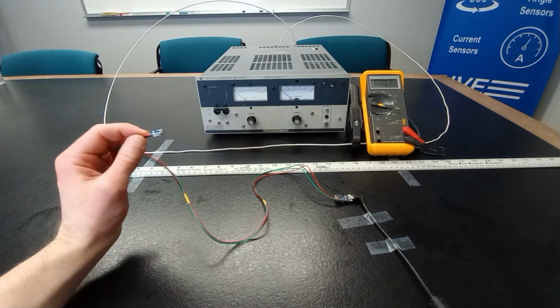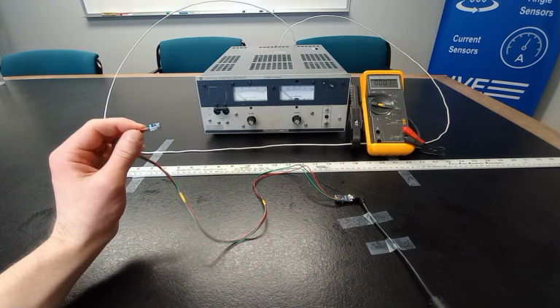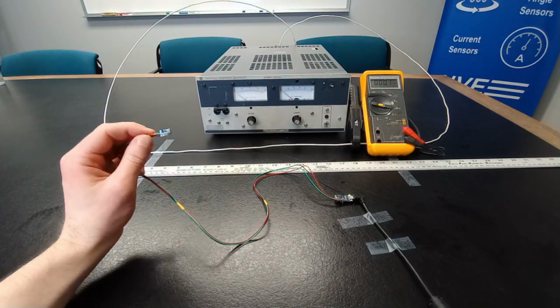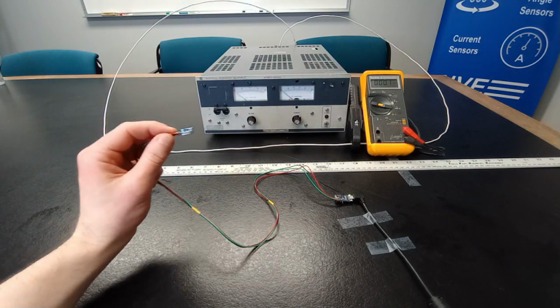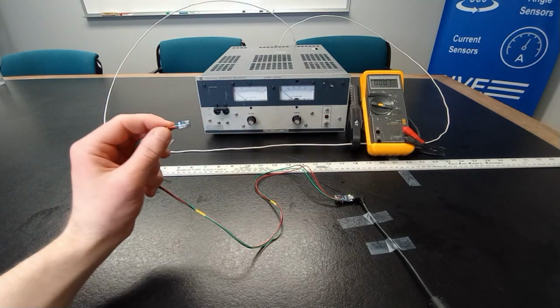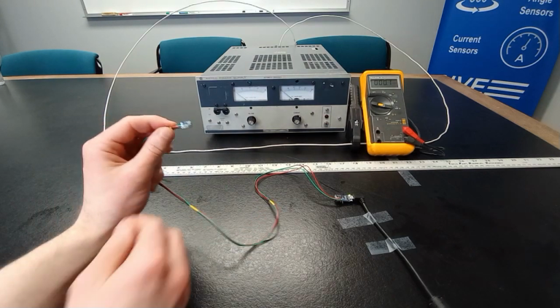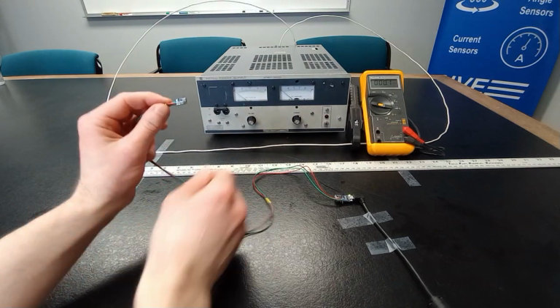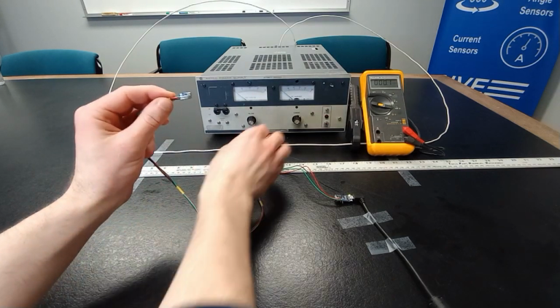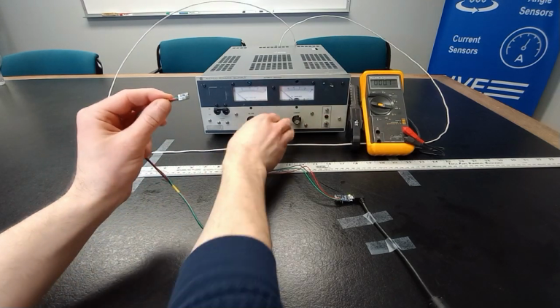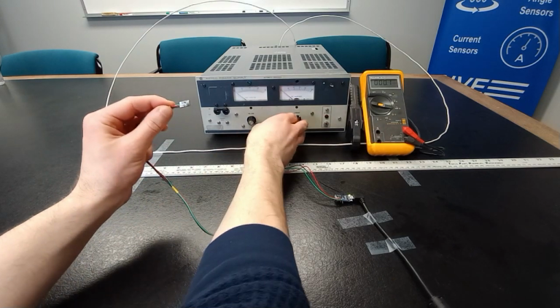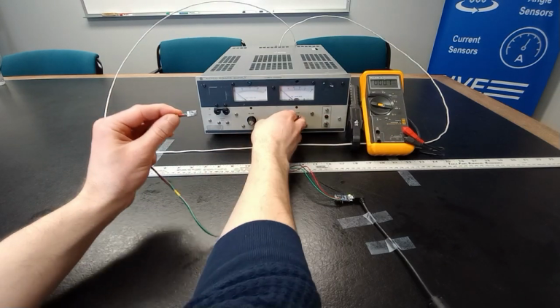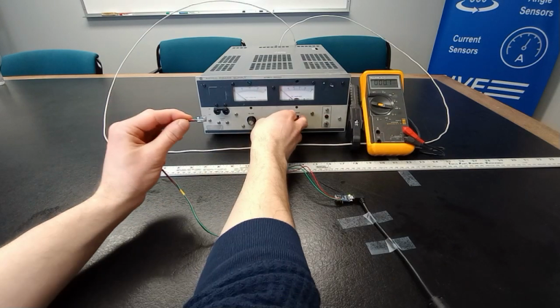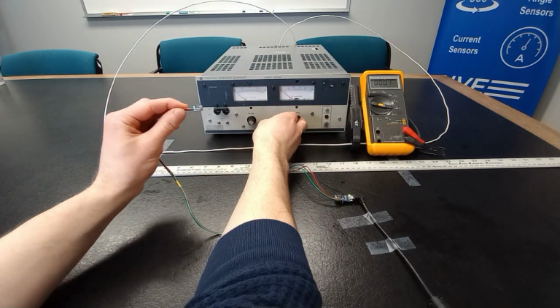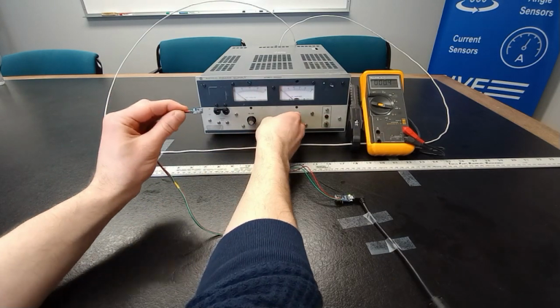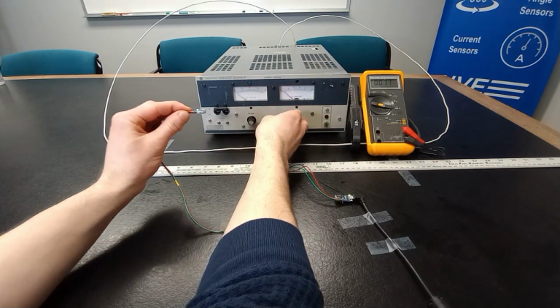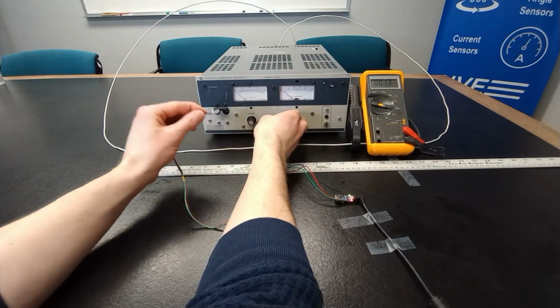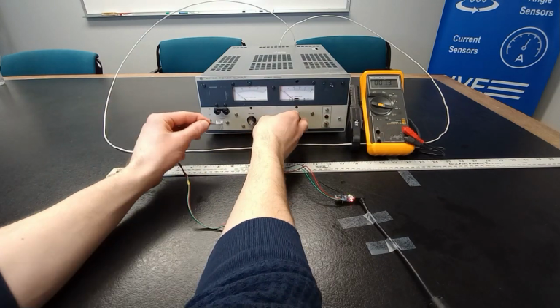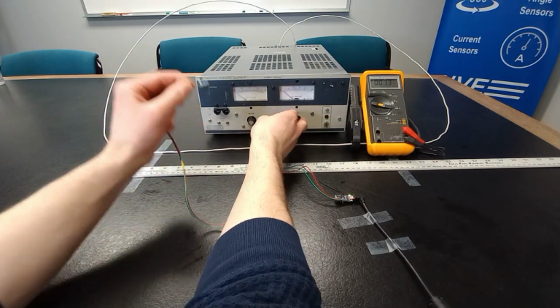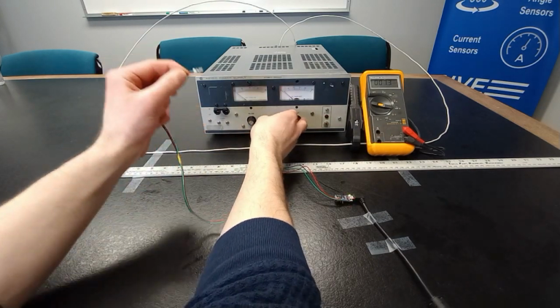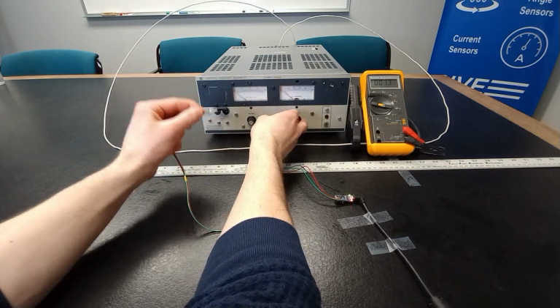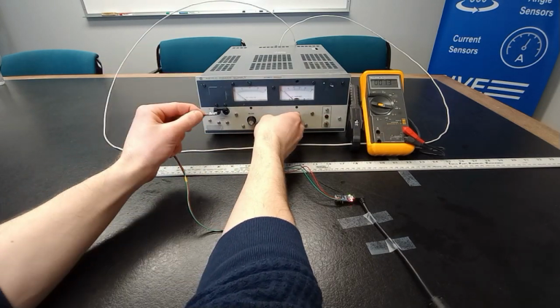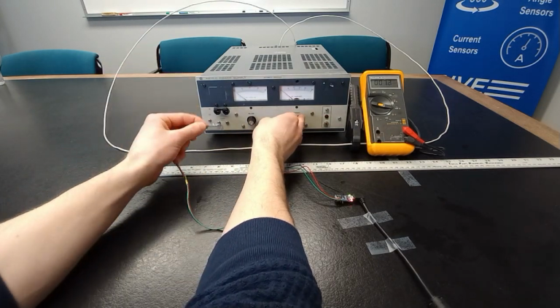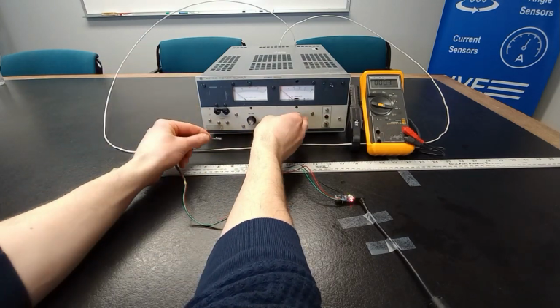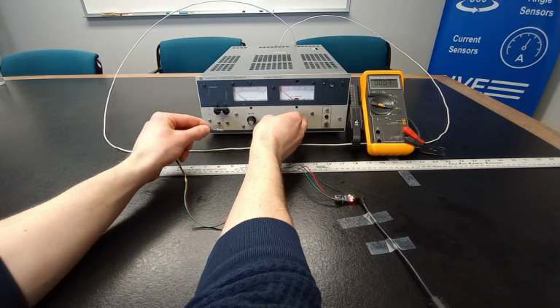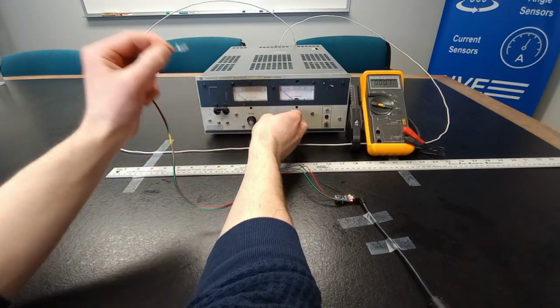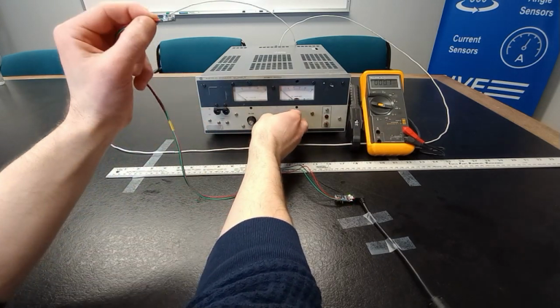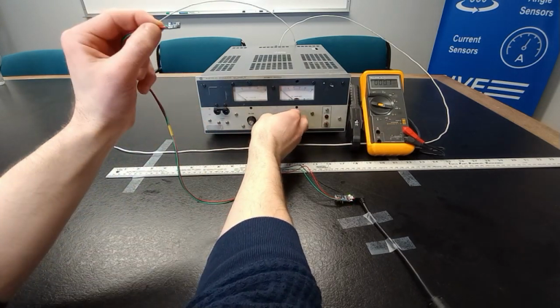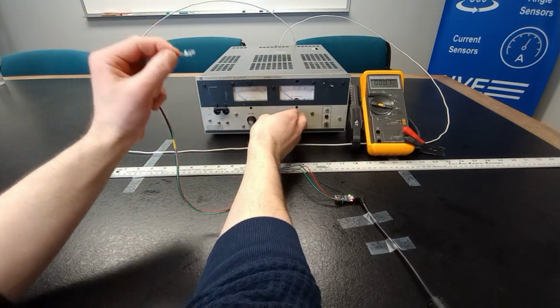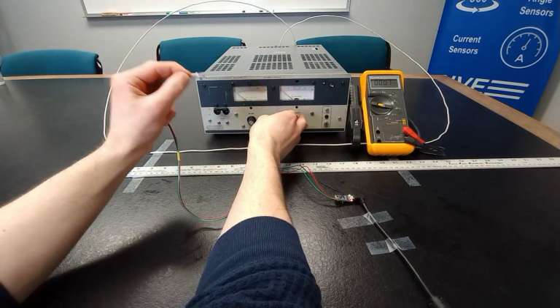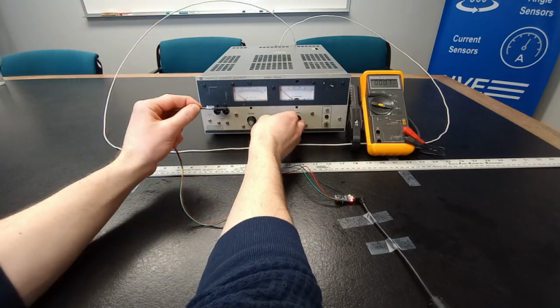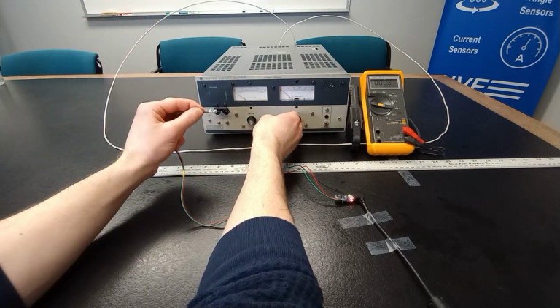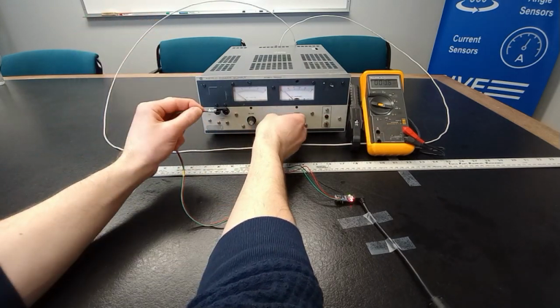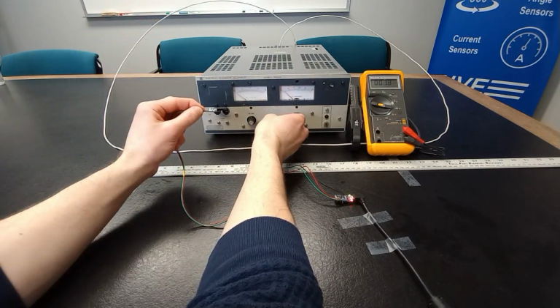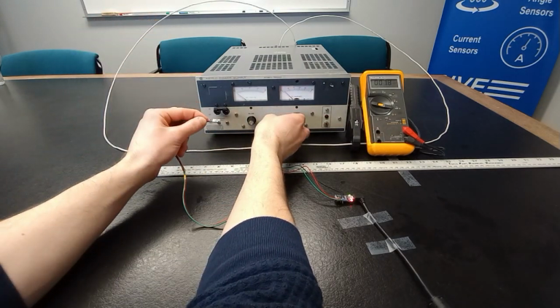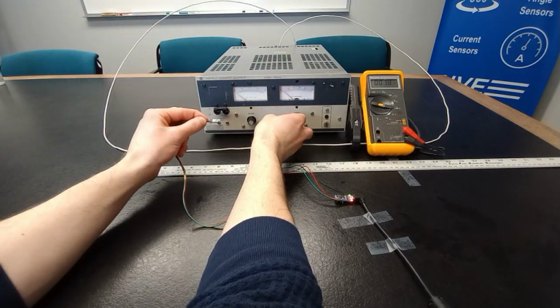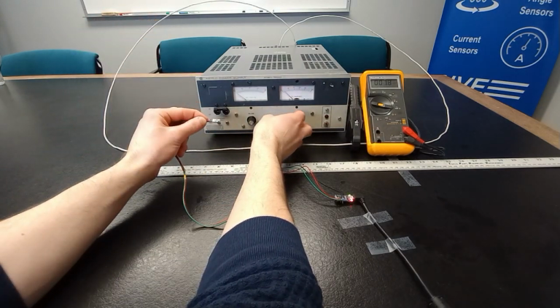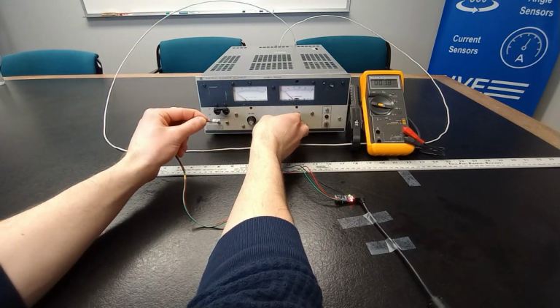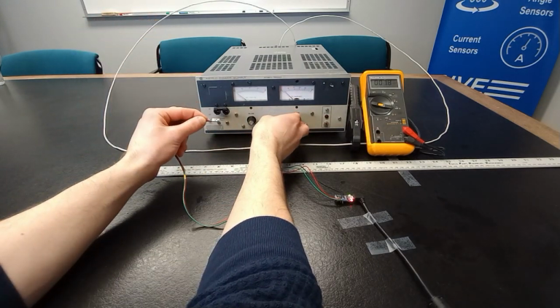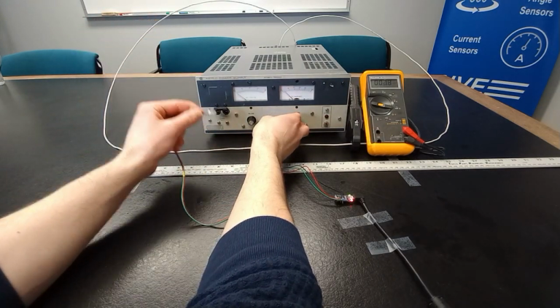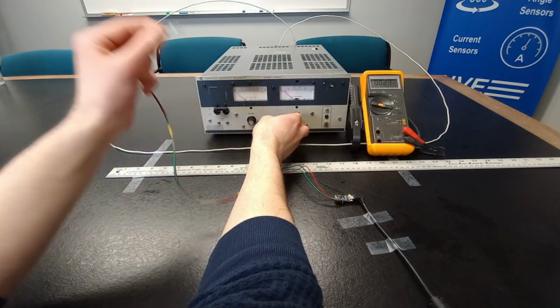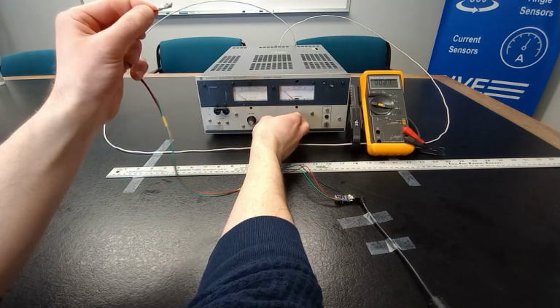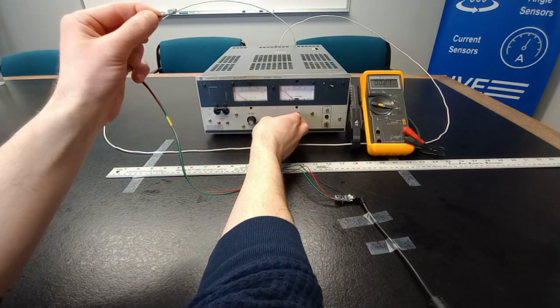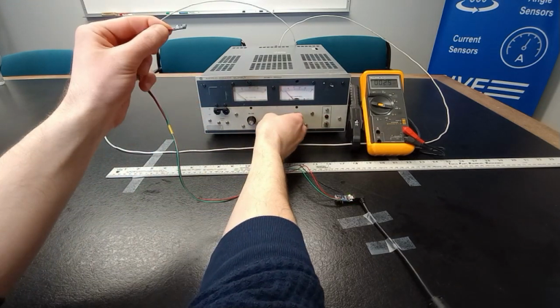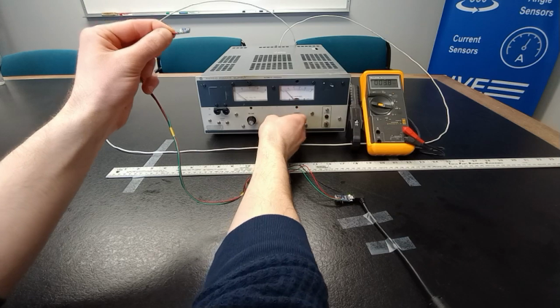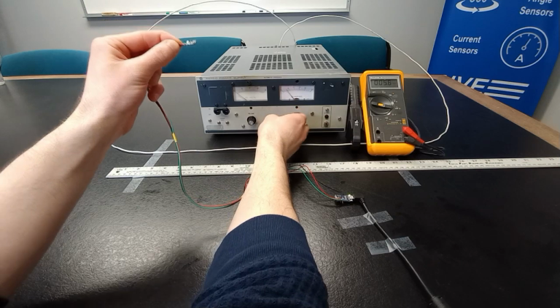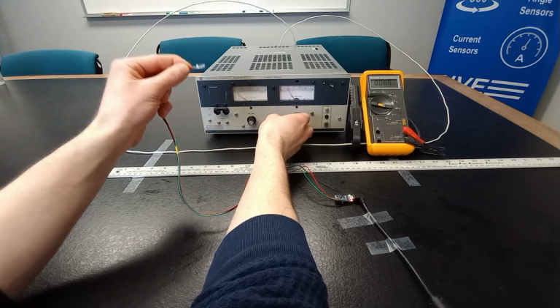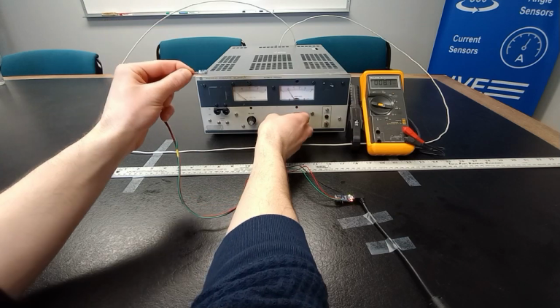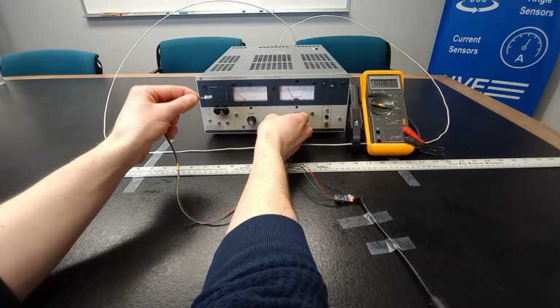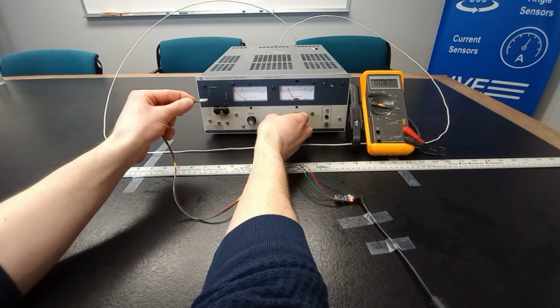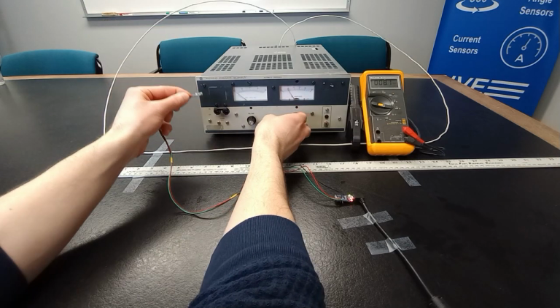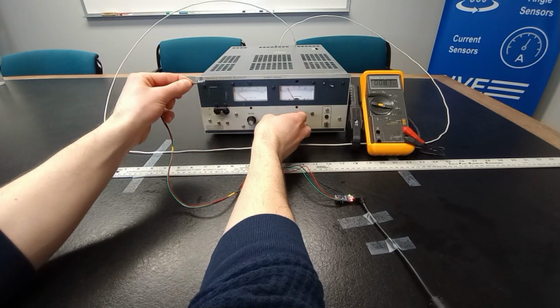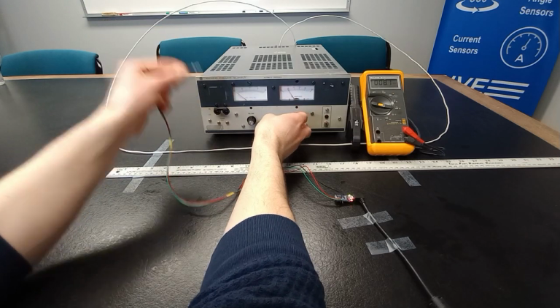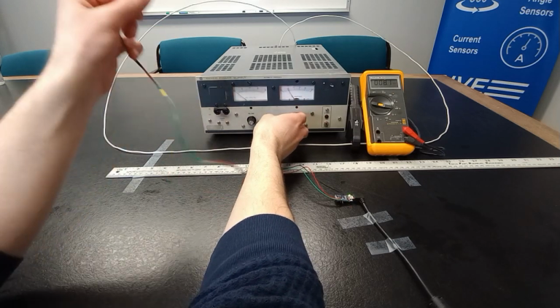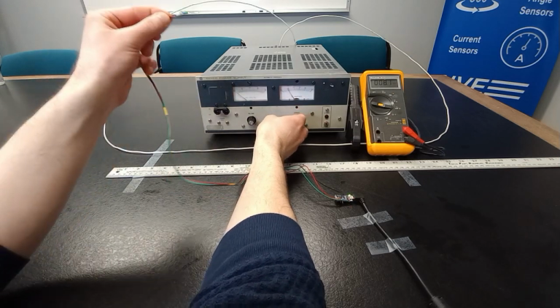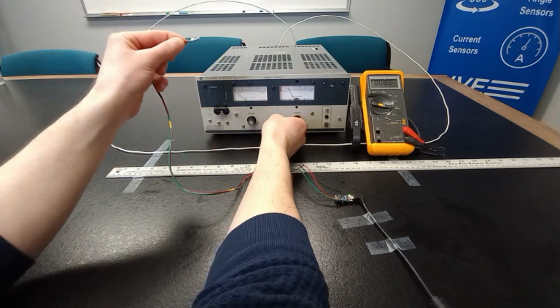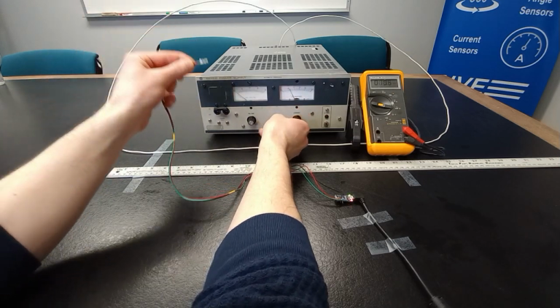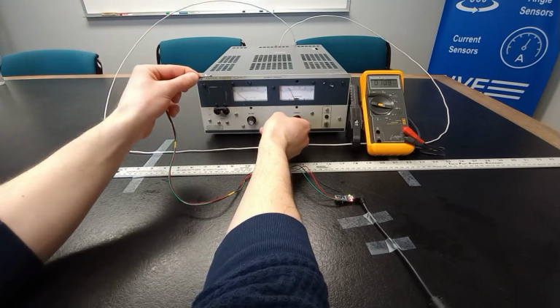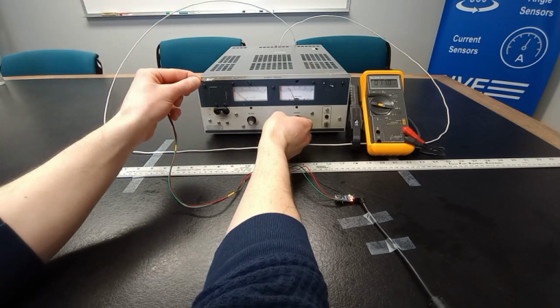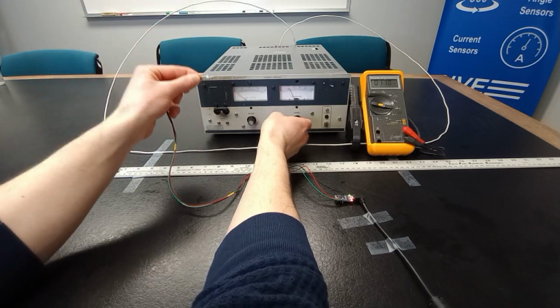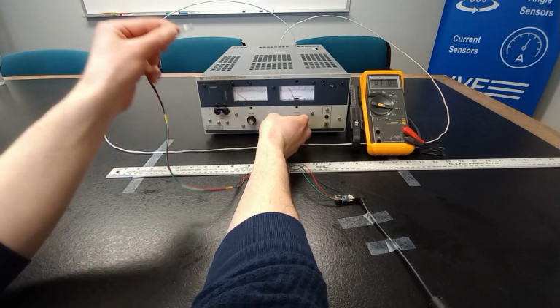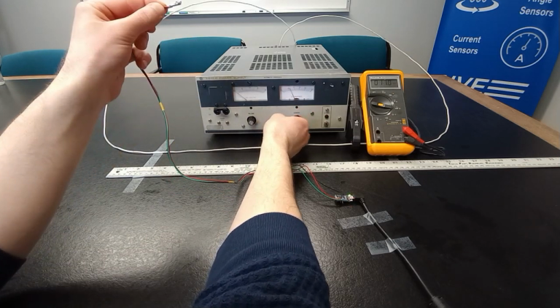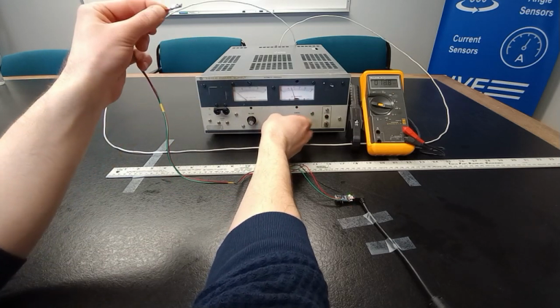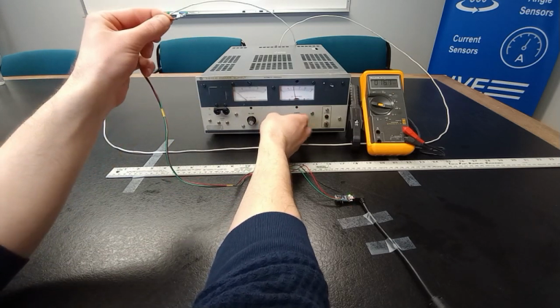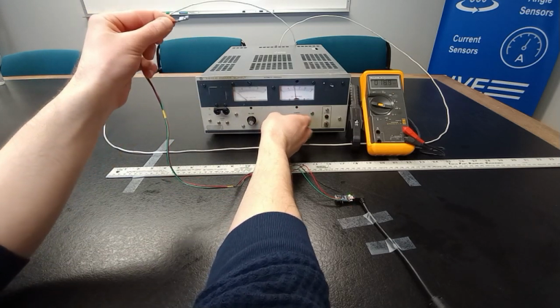The board can also detect the magnetic field generated by current conductors. Here, the current in amps is displayed on the Fluke multimeter.